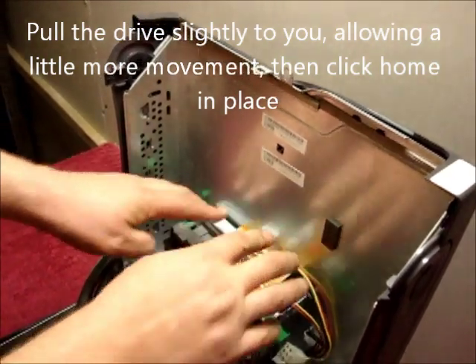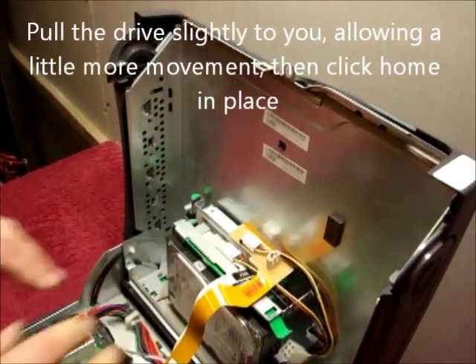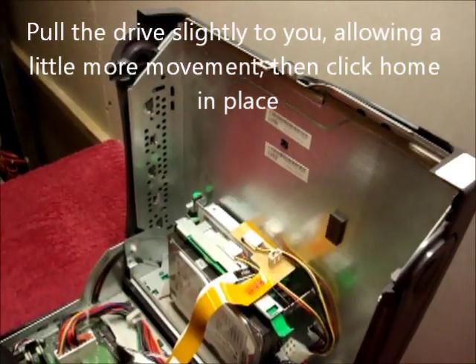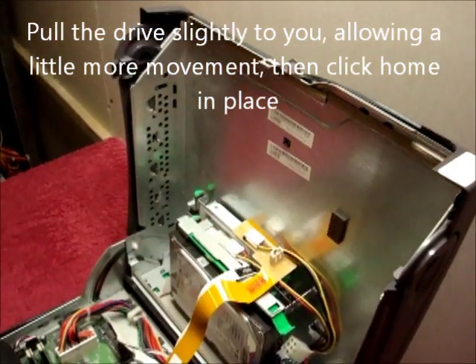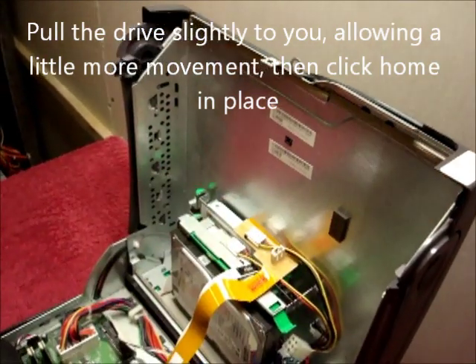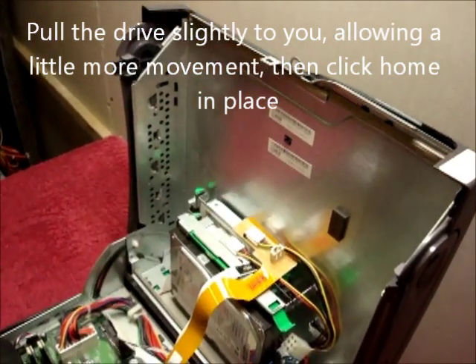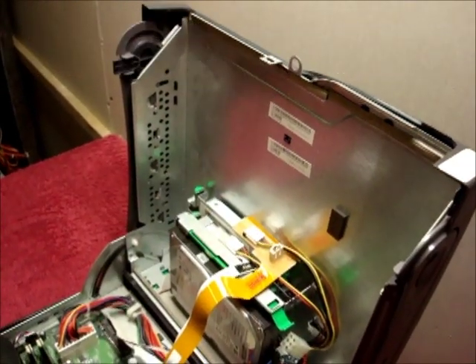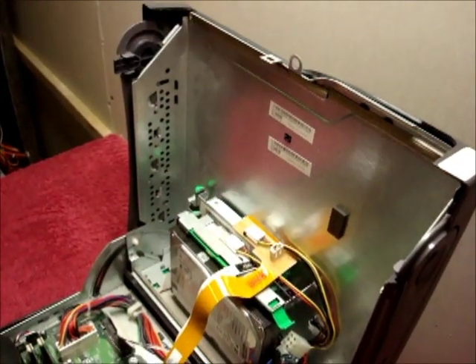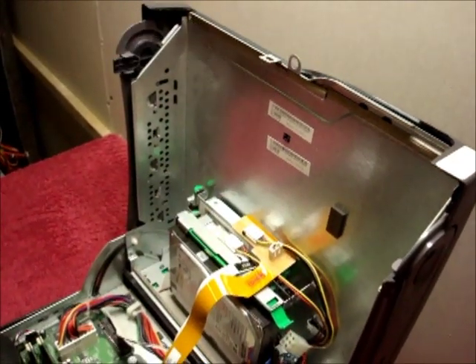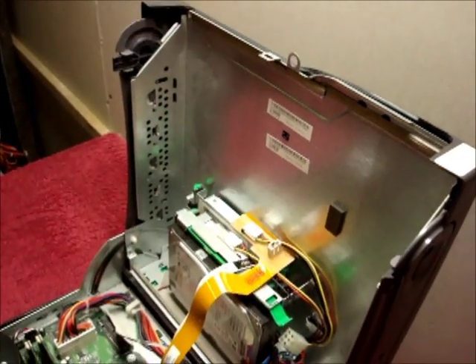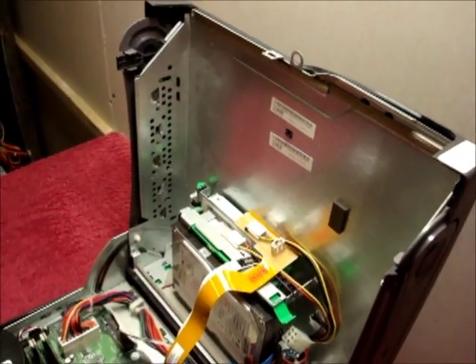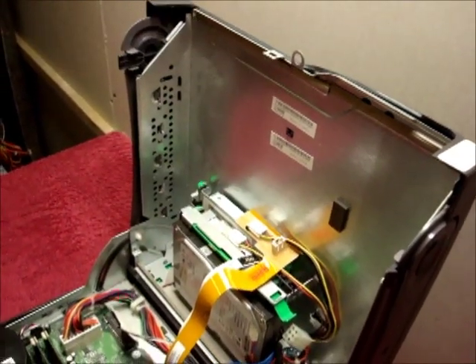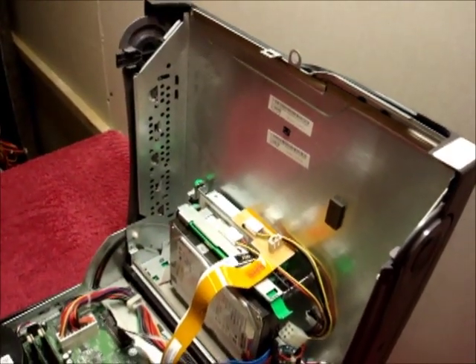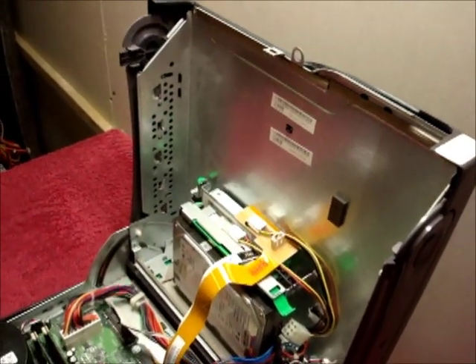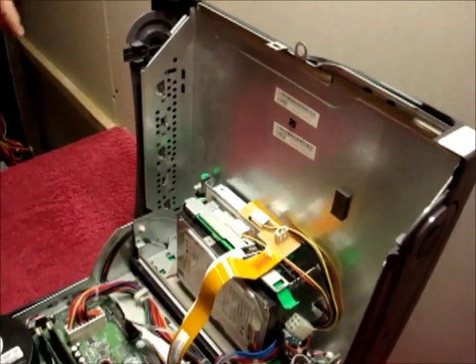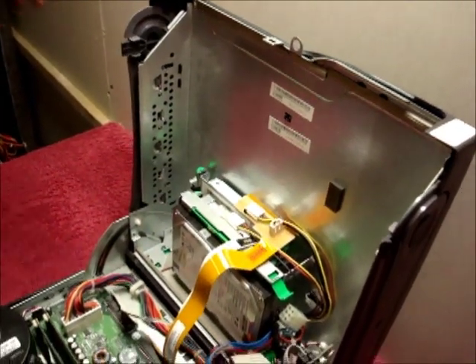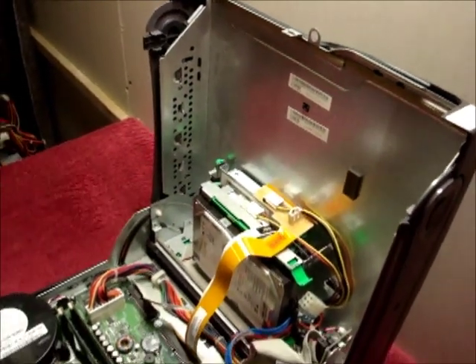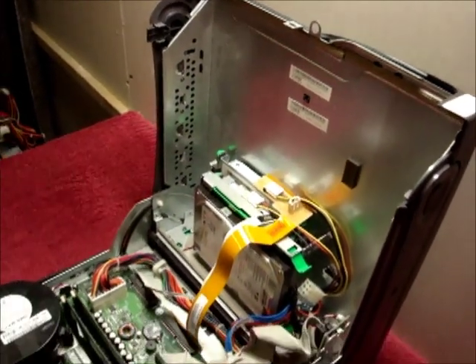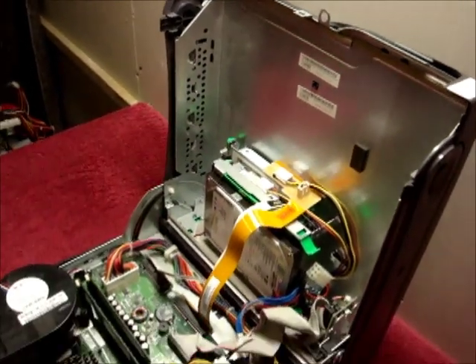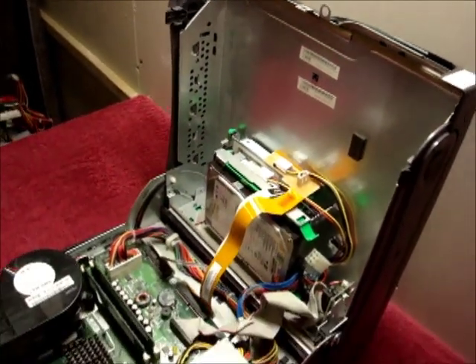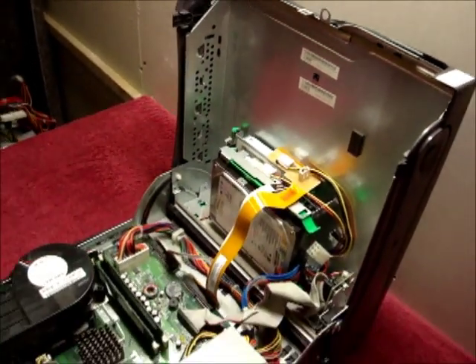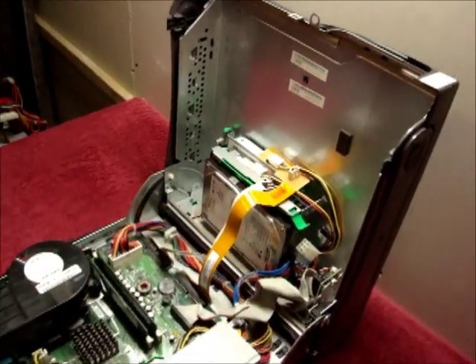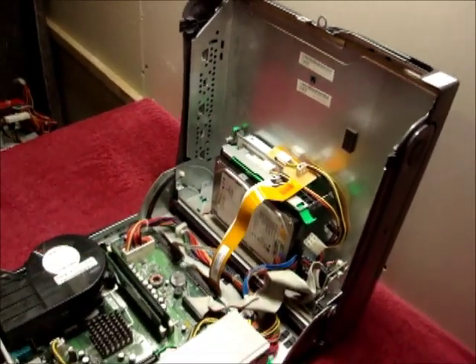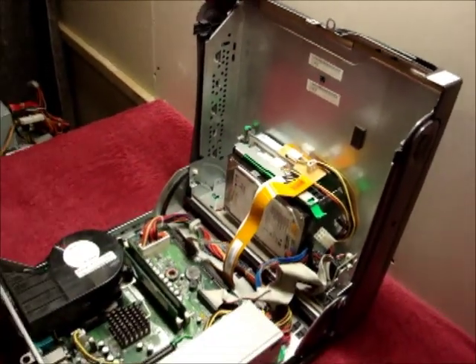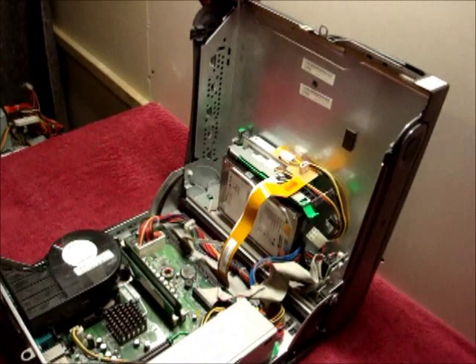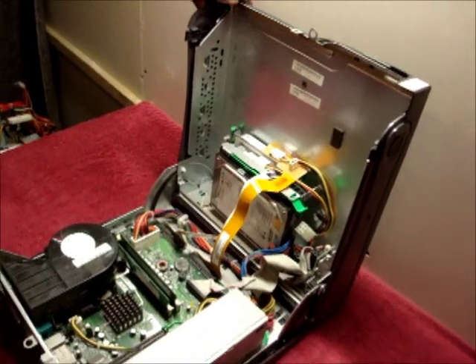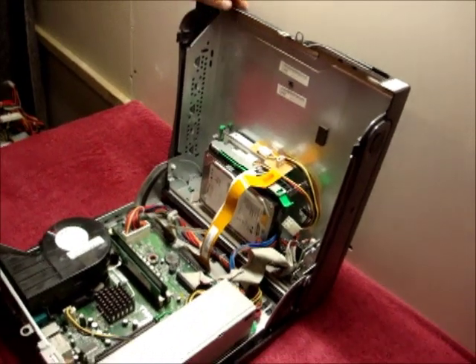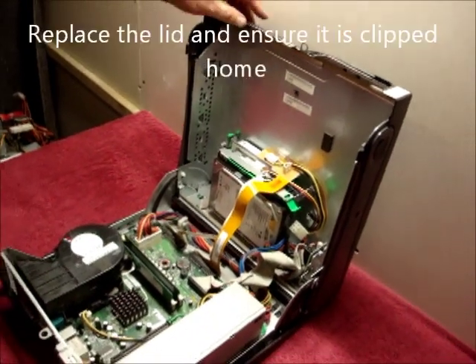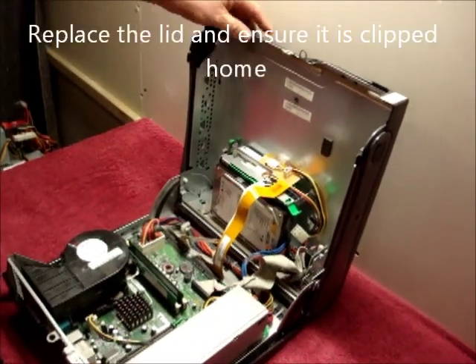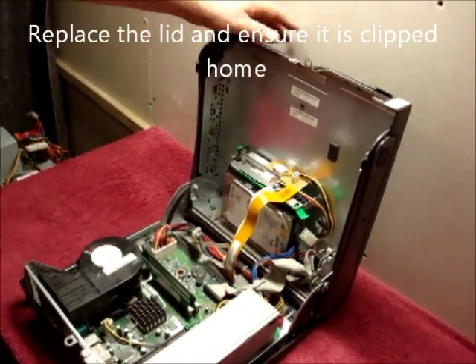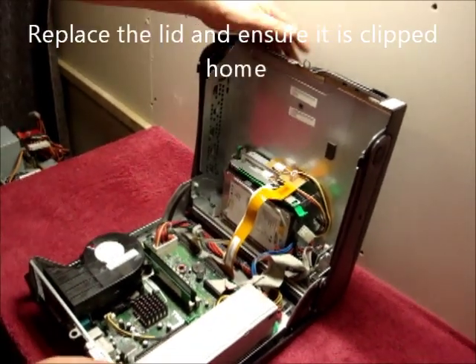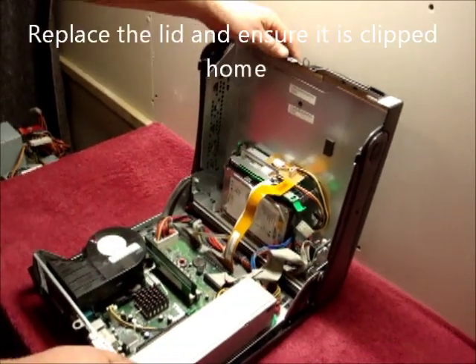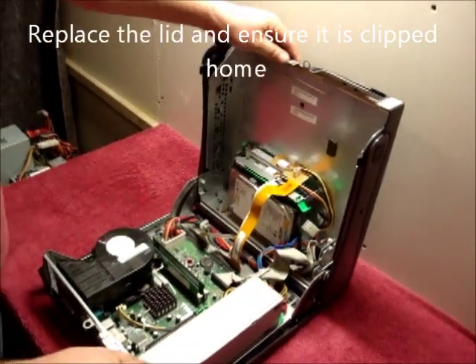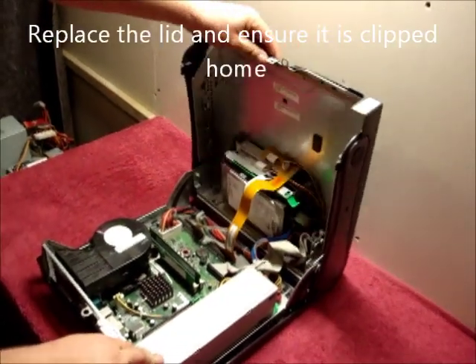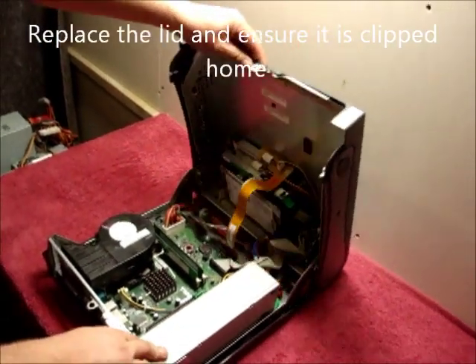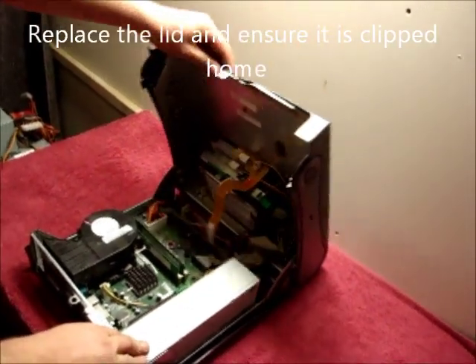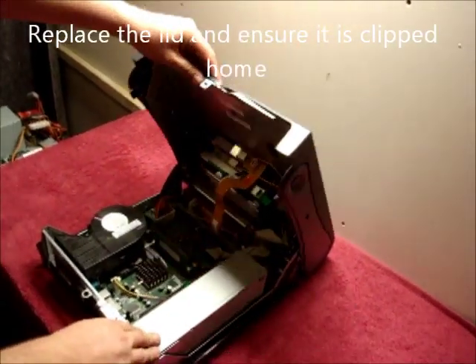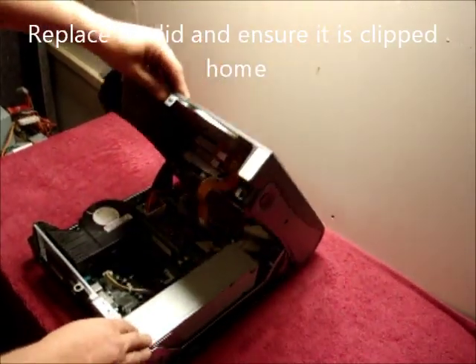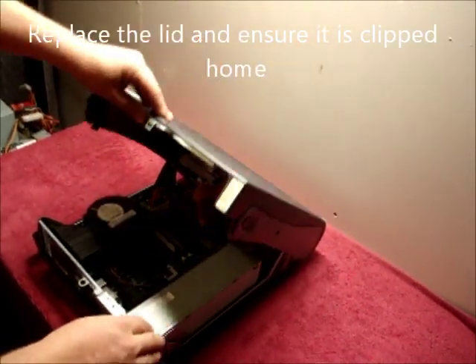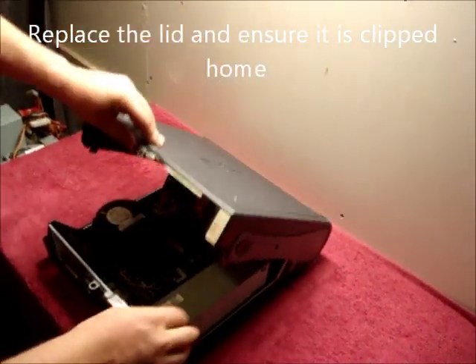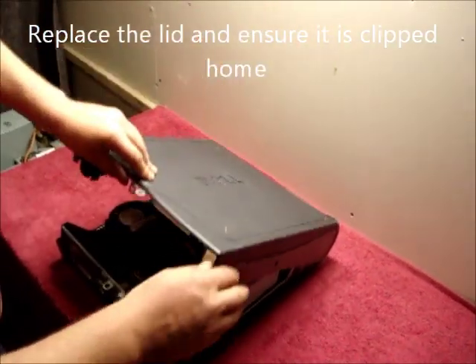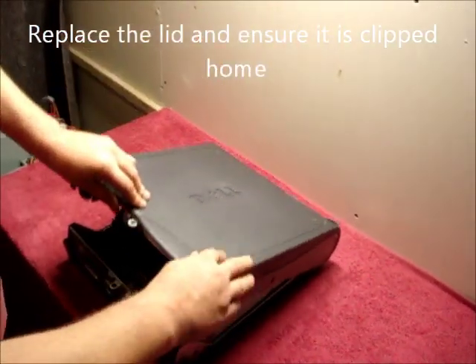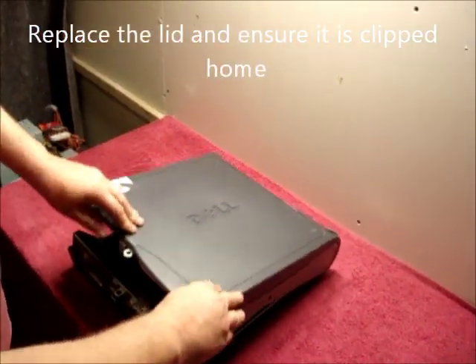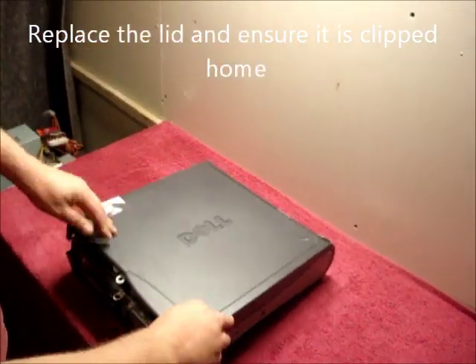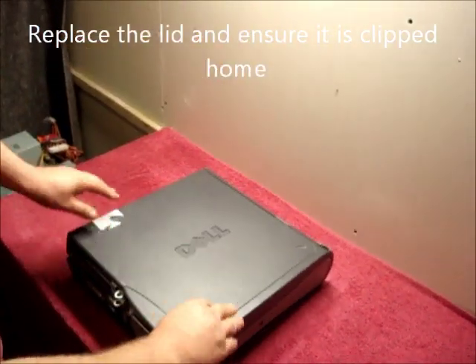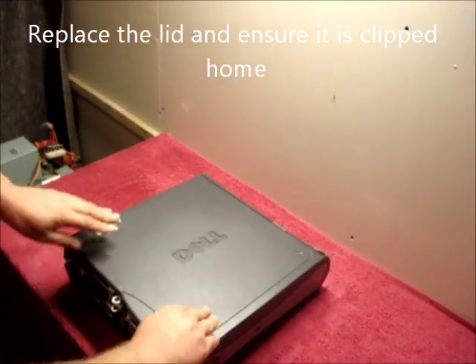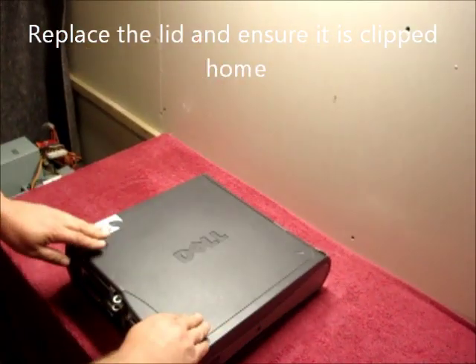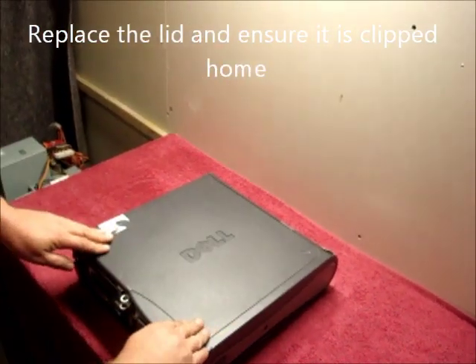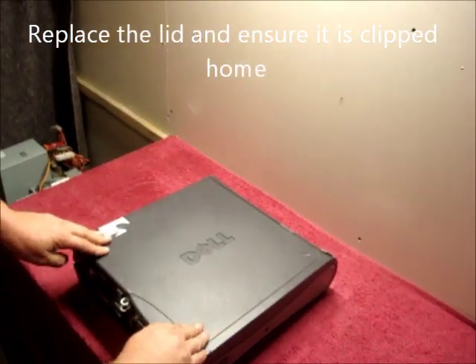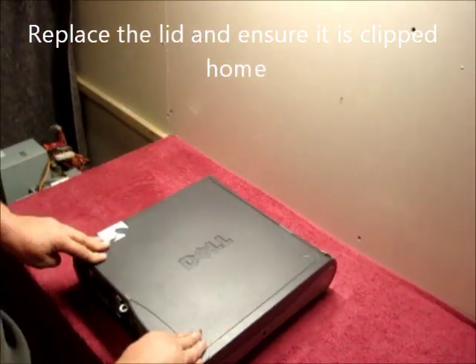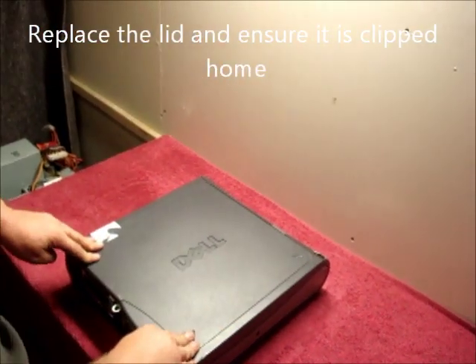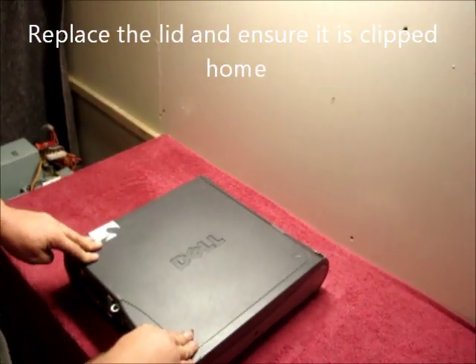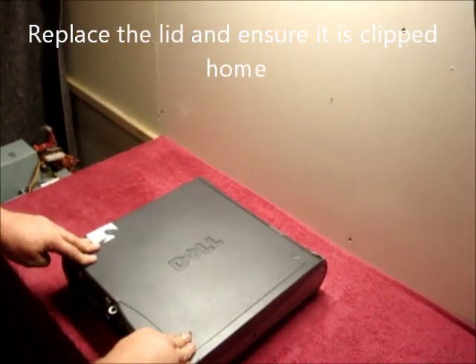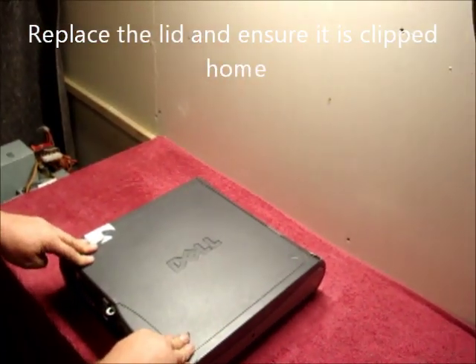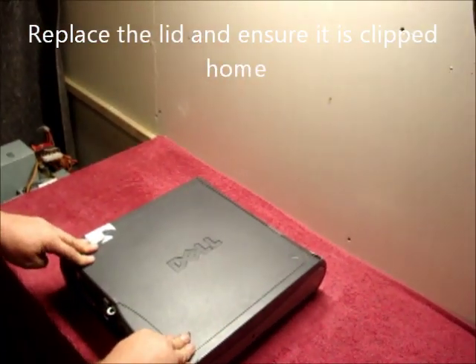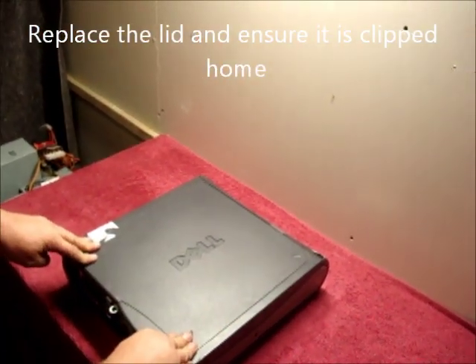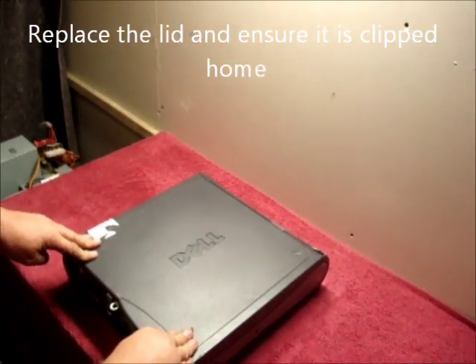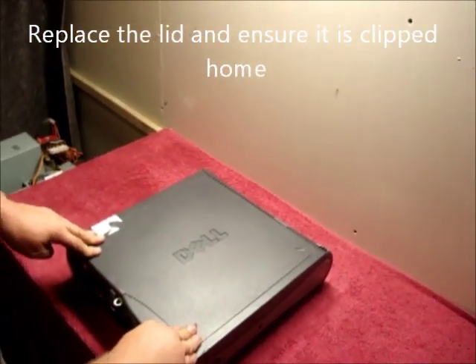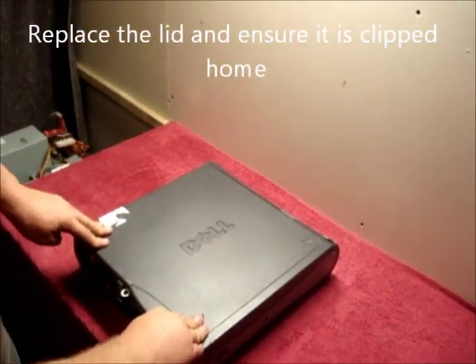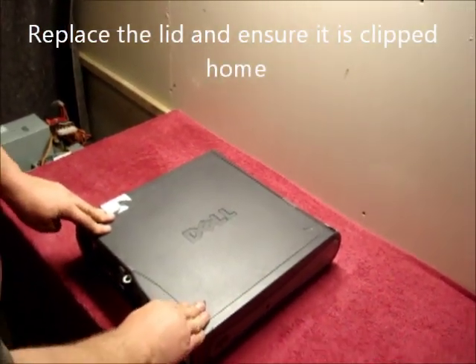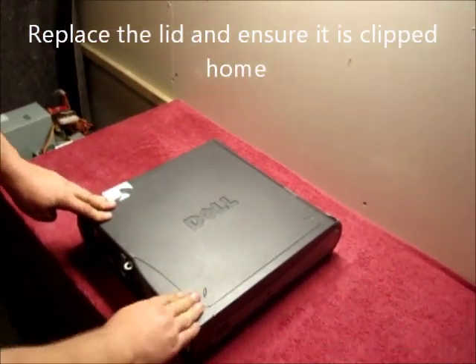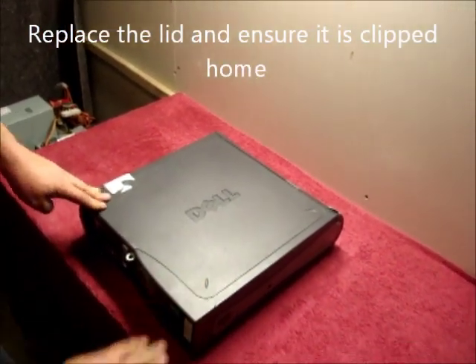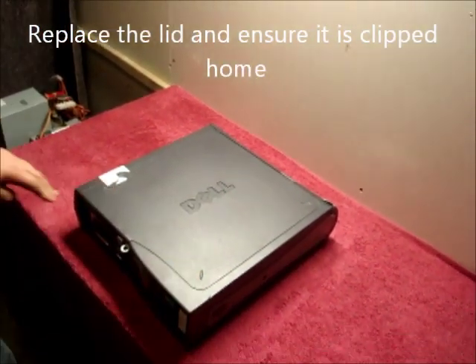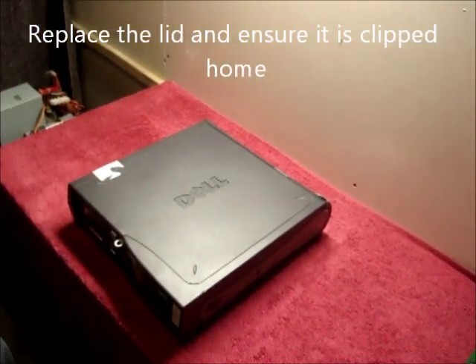That is the drive removed and replaced. Shut the lid and ensure it's clicked home.